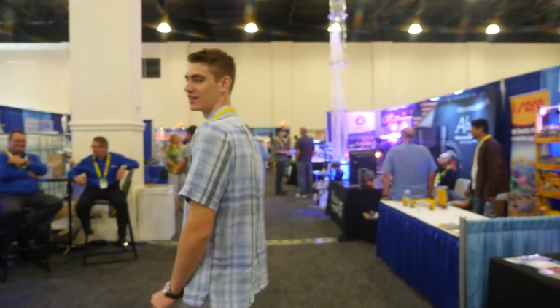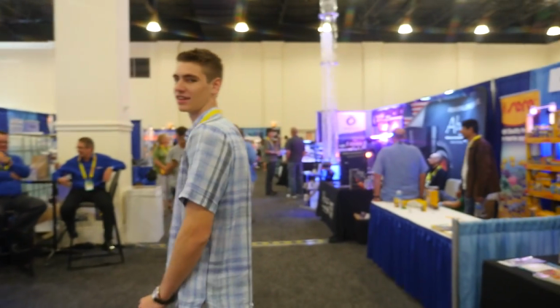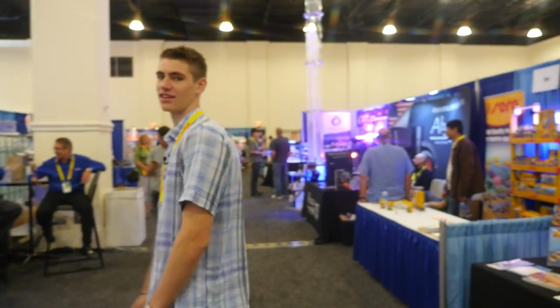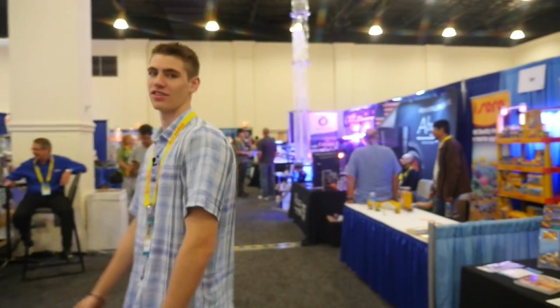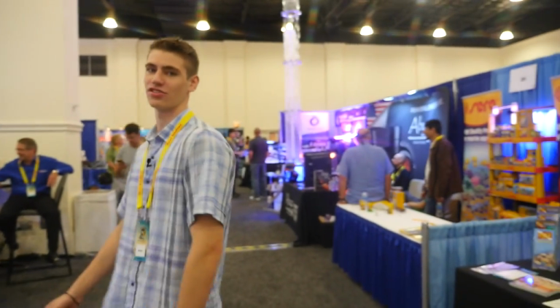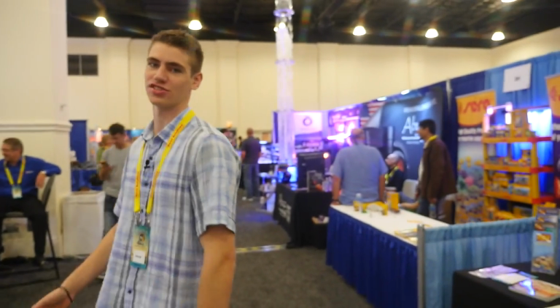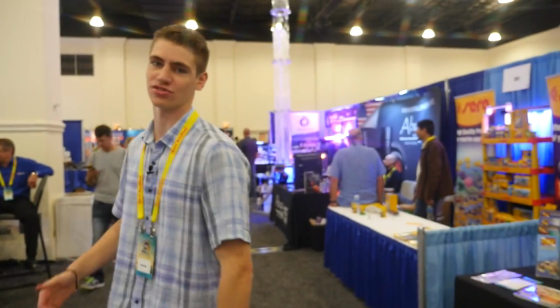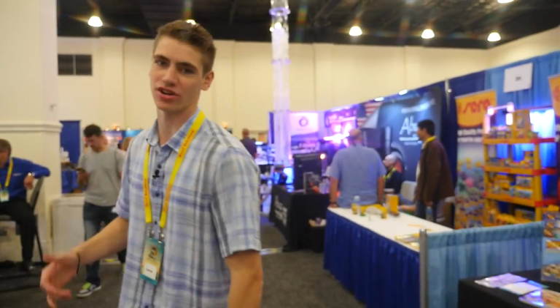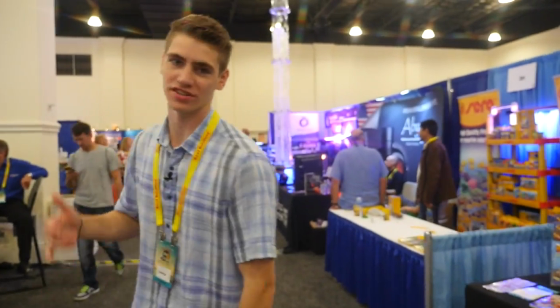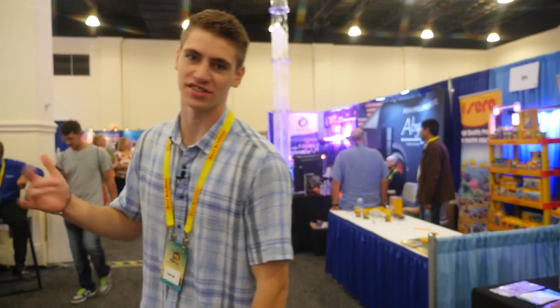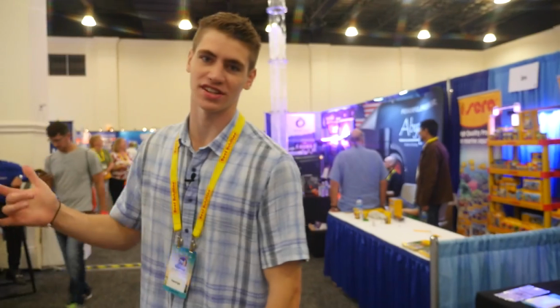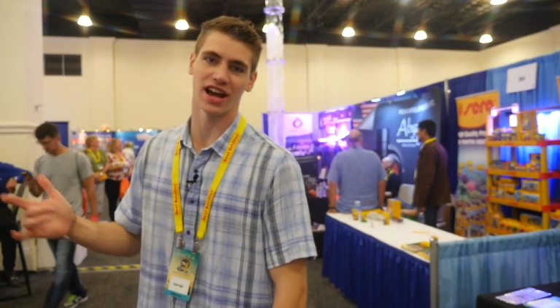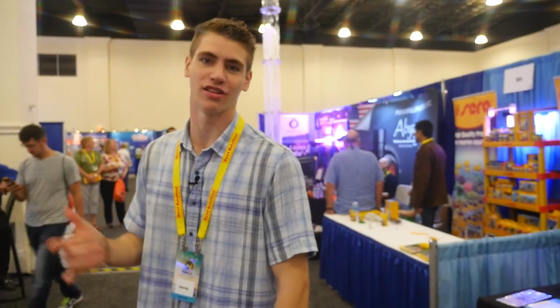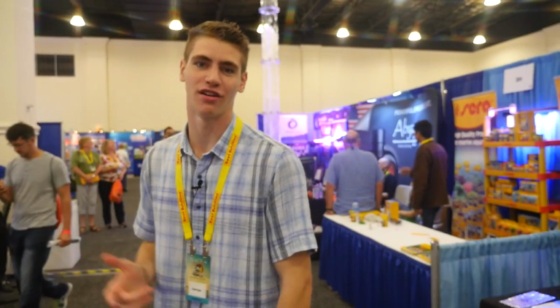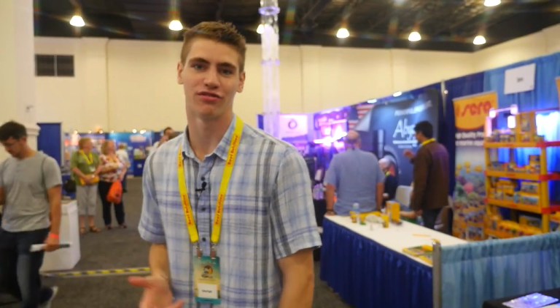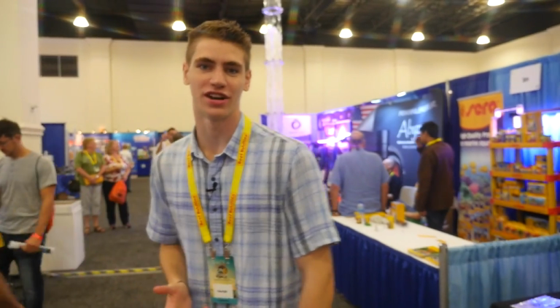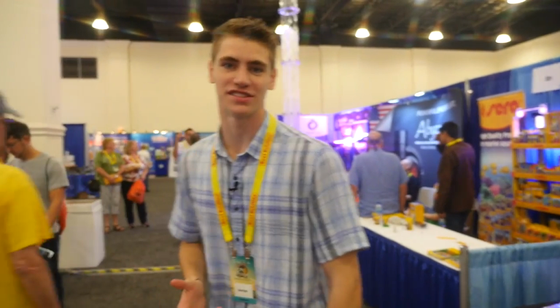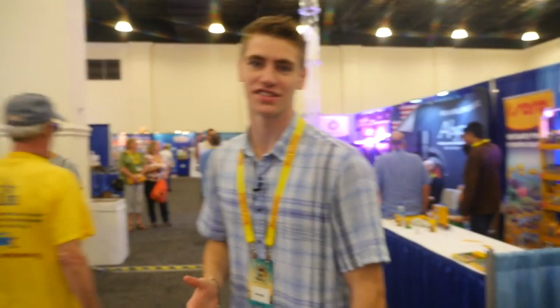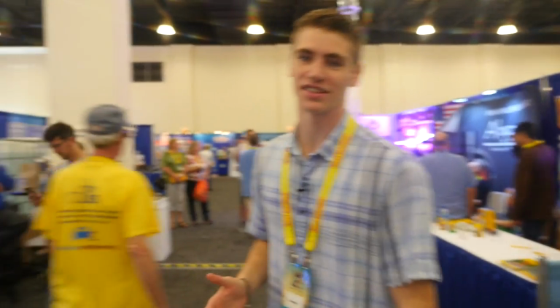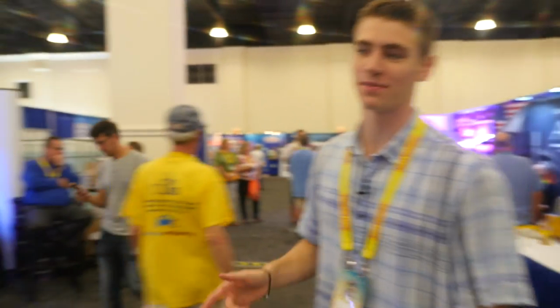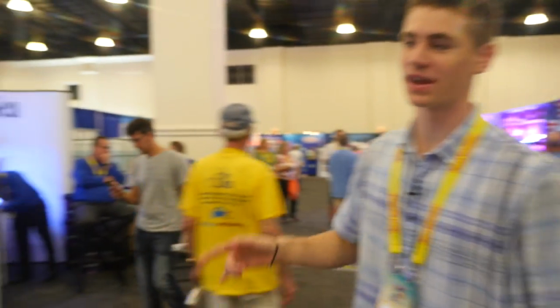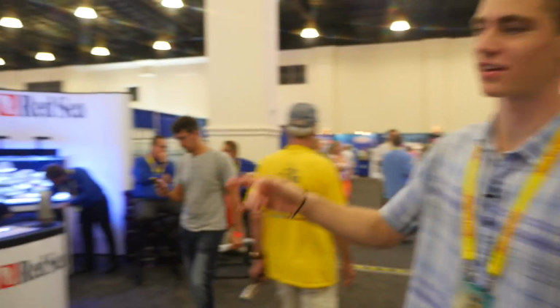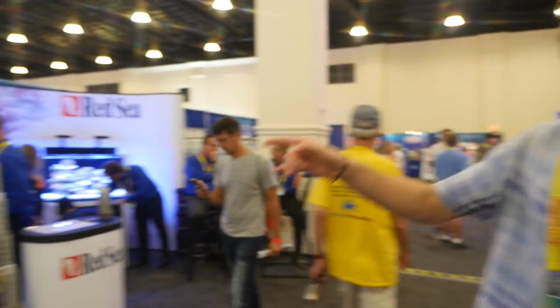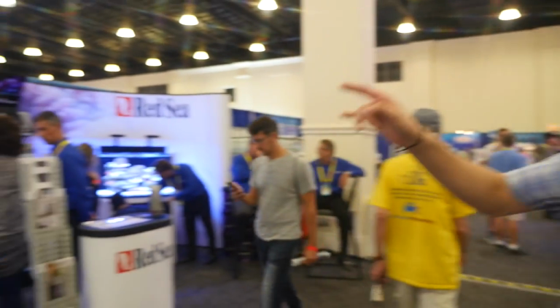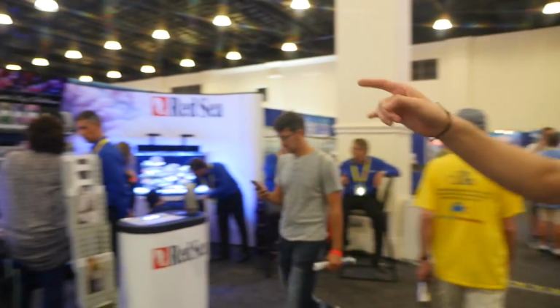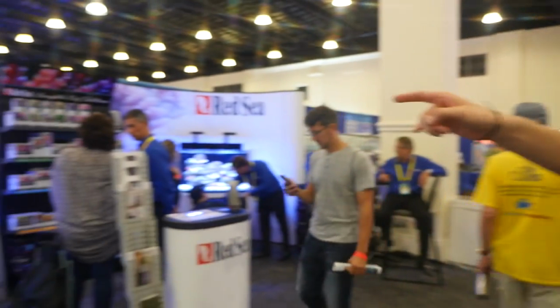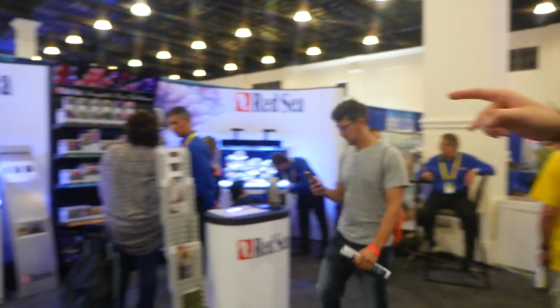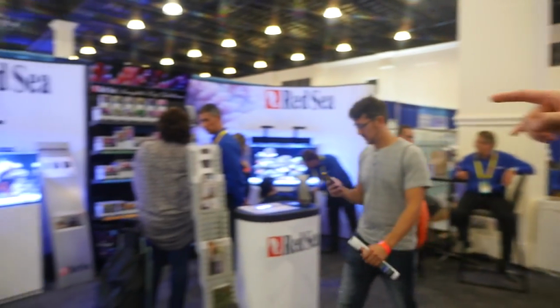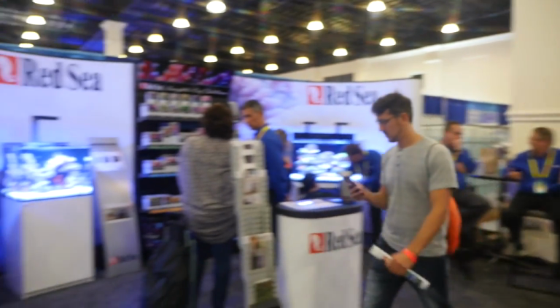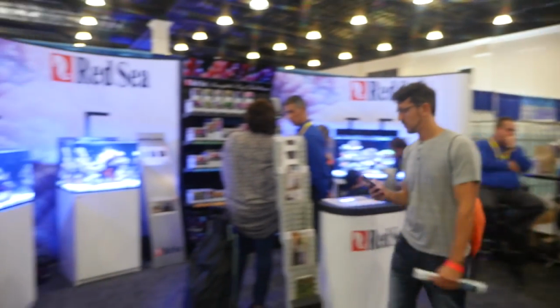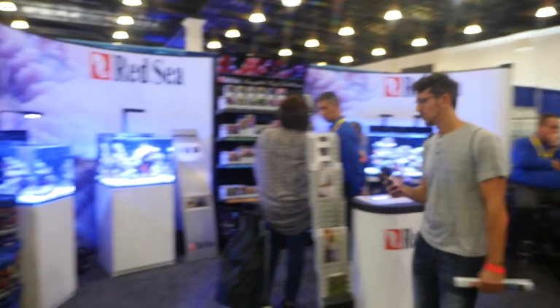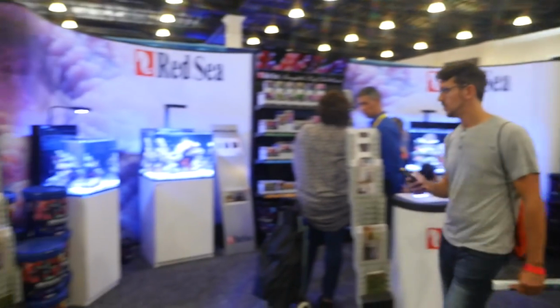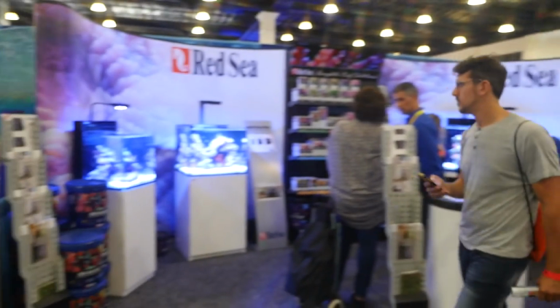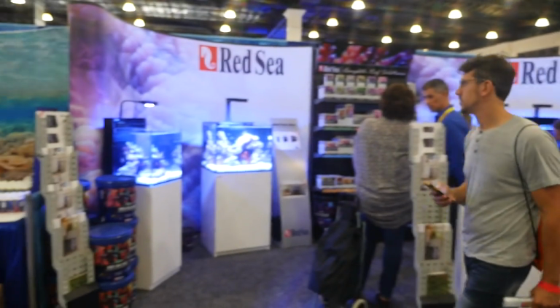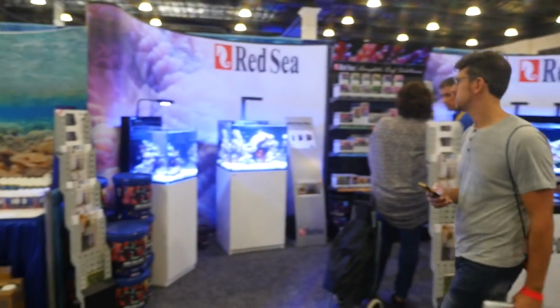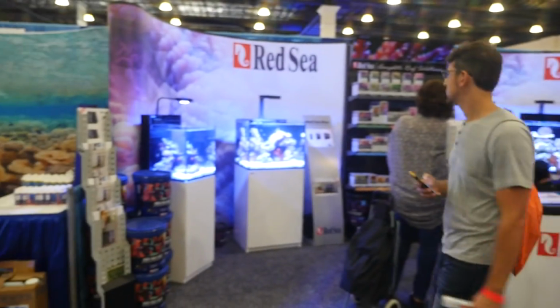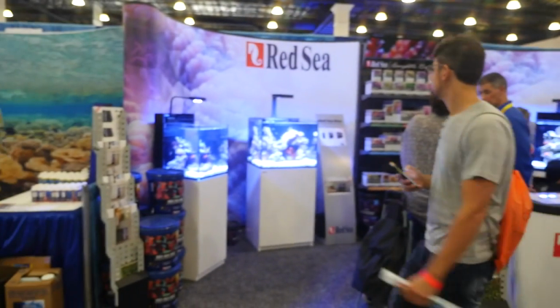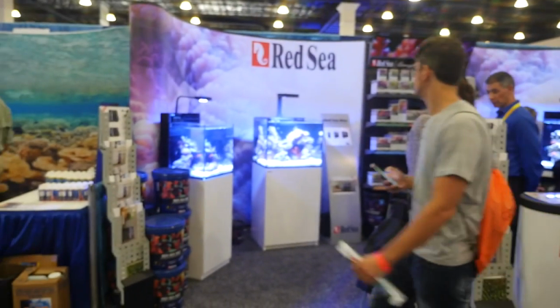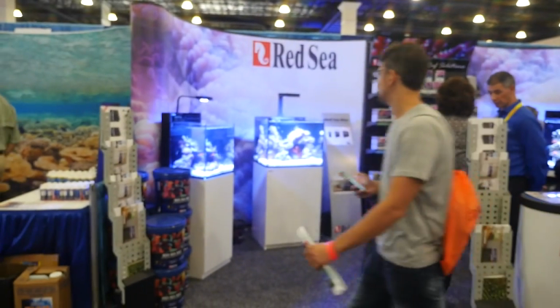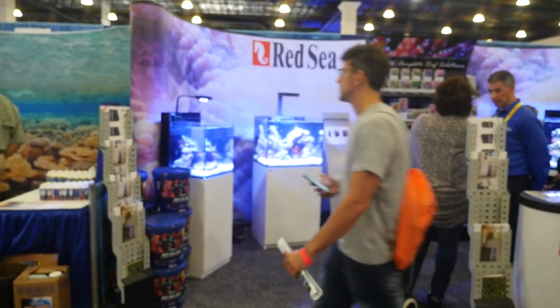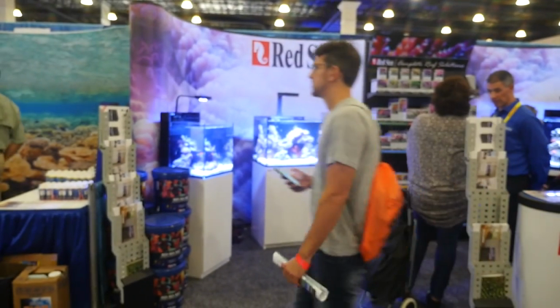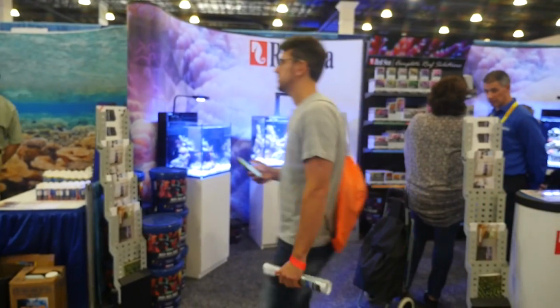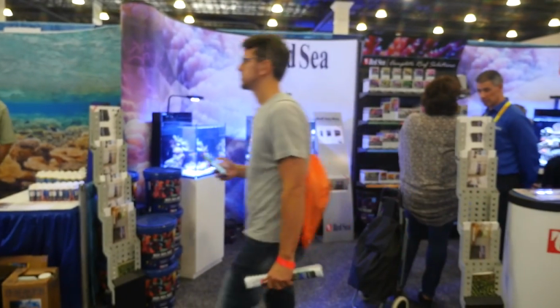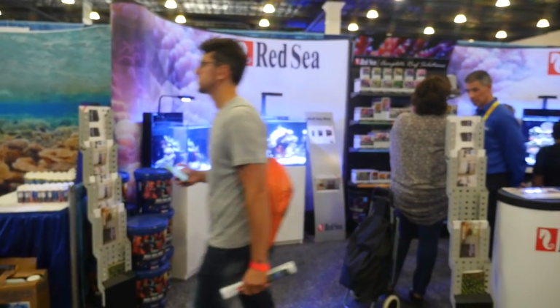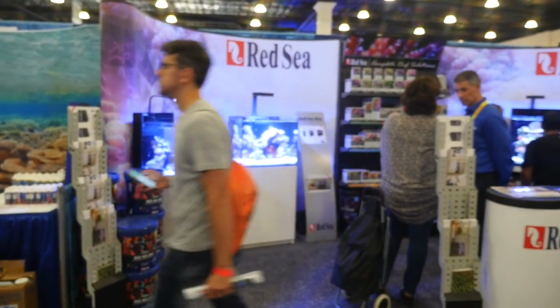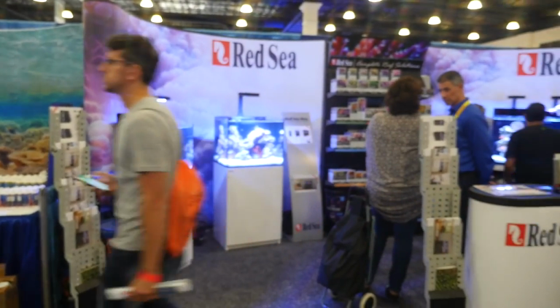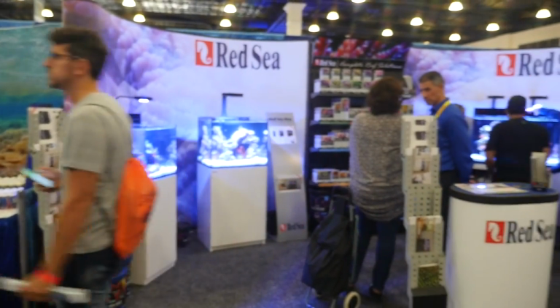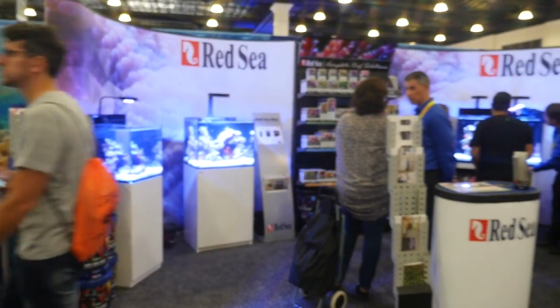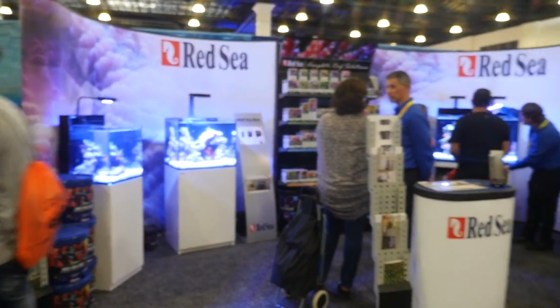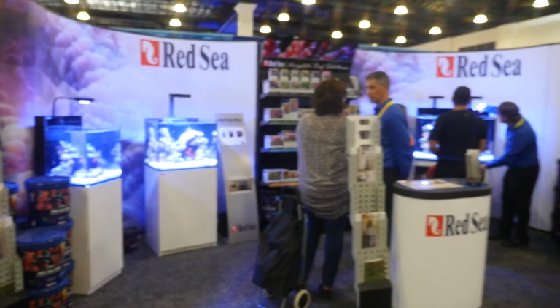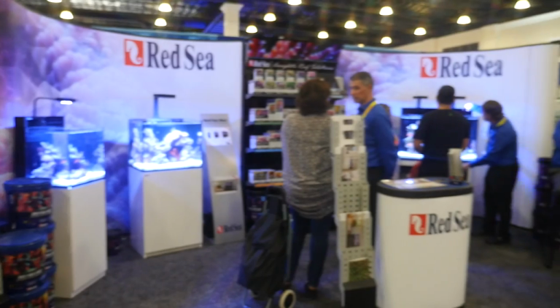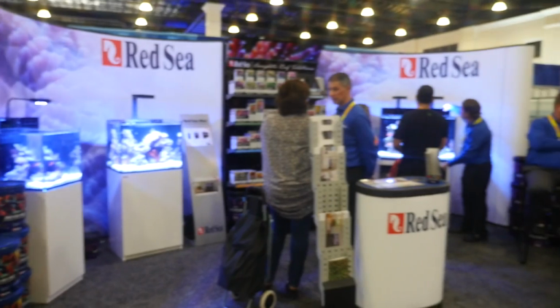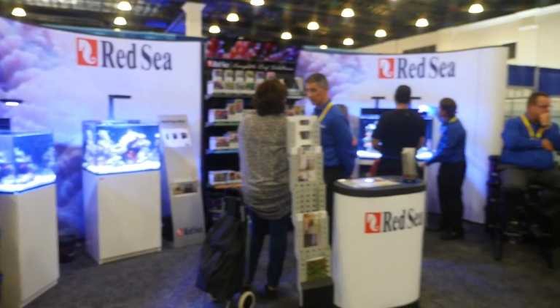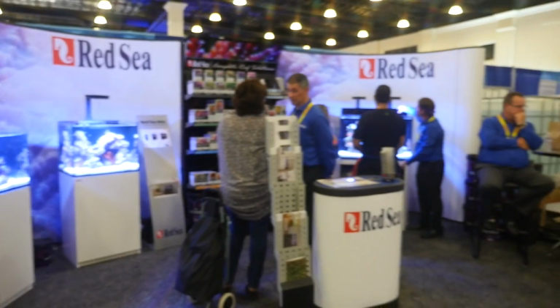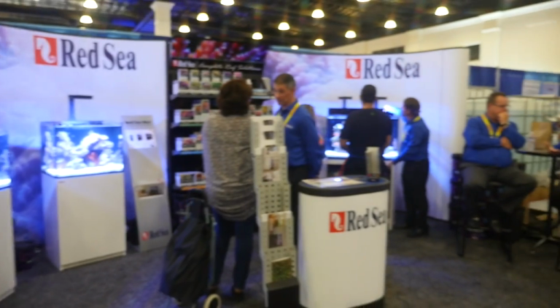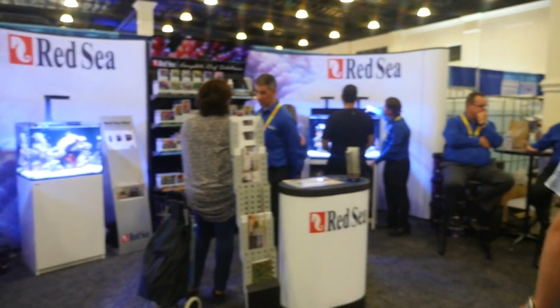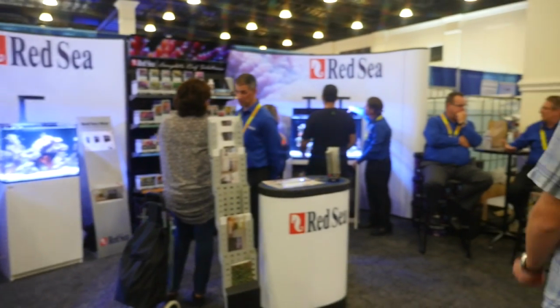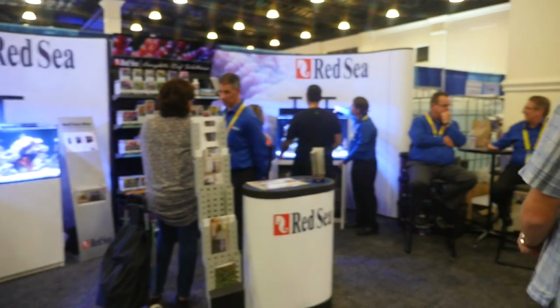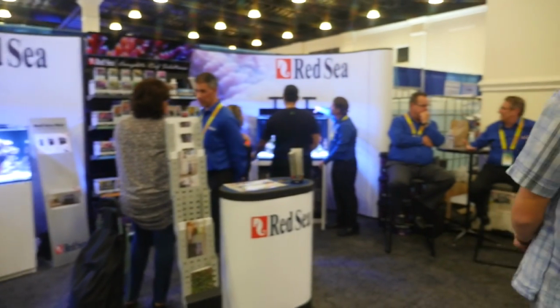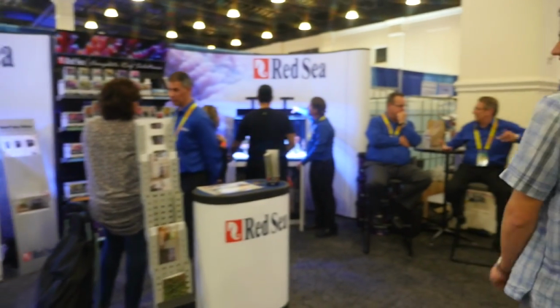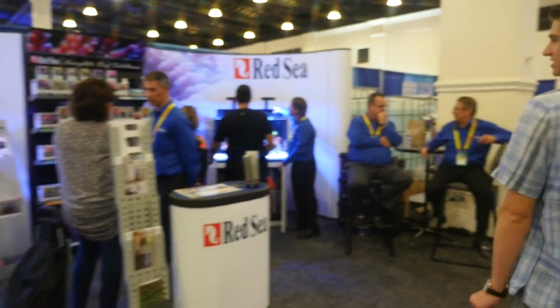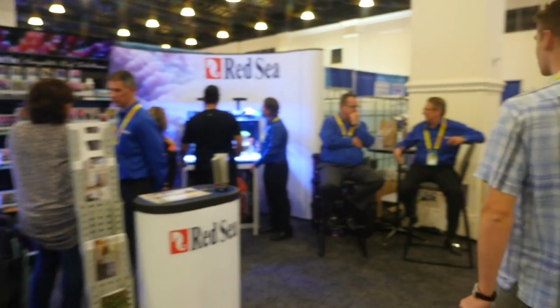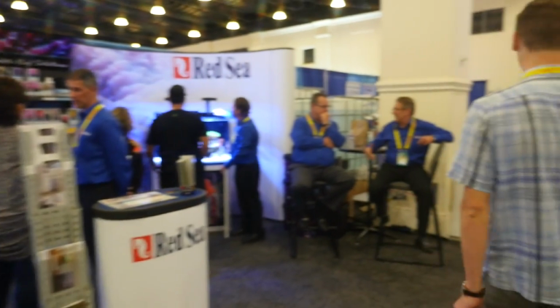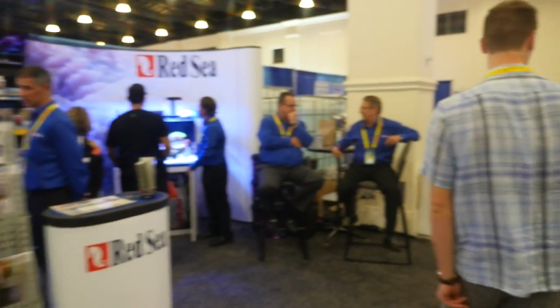And then this is Red Sea. I love Red Sea - they make really good products and I use their Coral Pro Salt. They've got quite a few tanks set up.